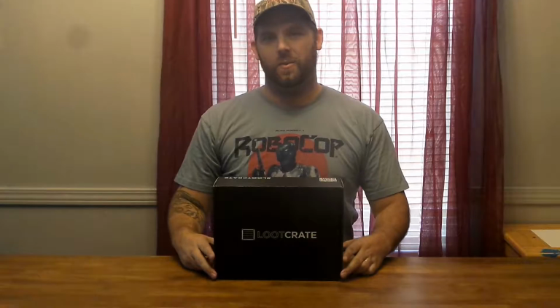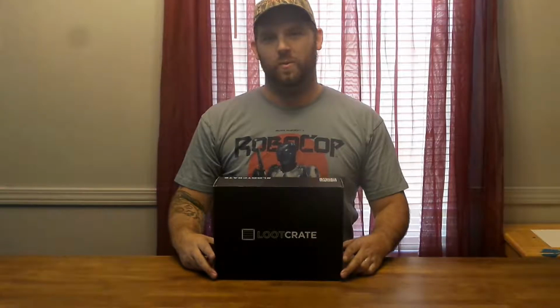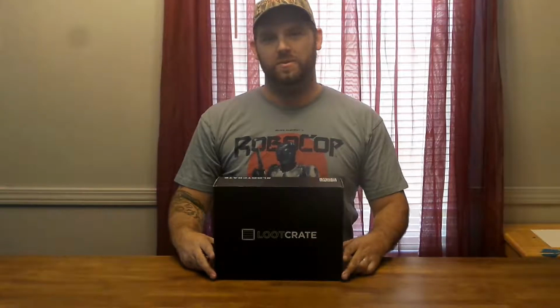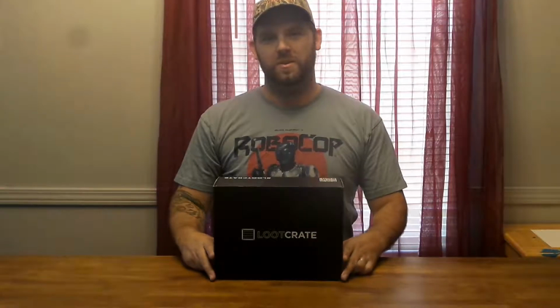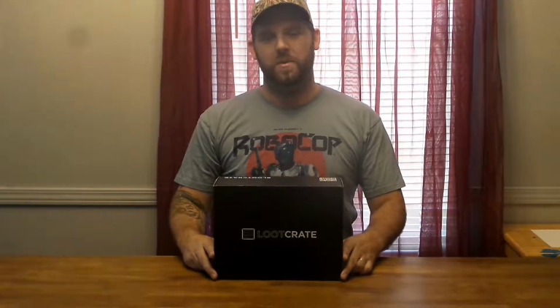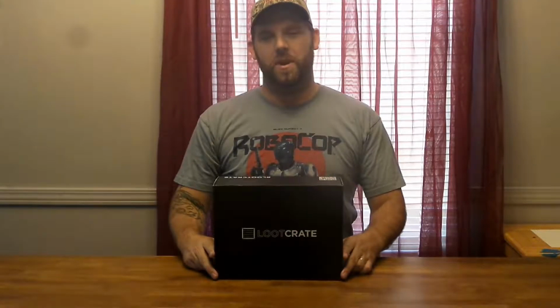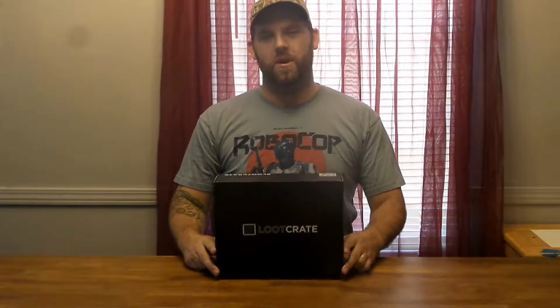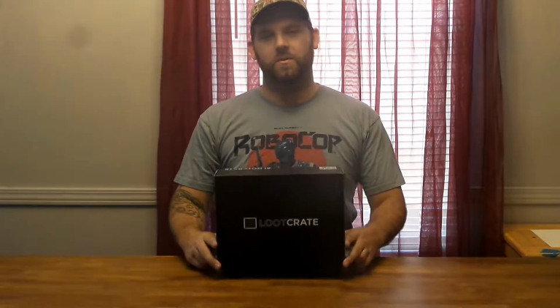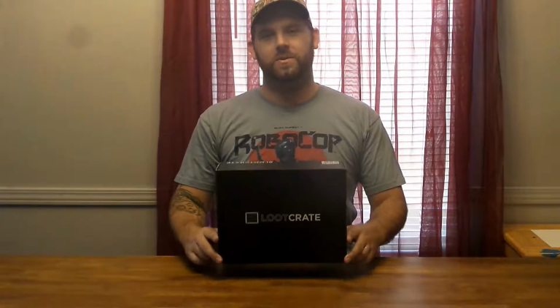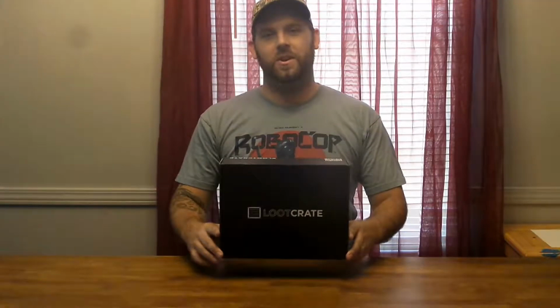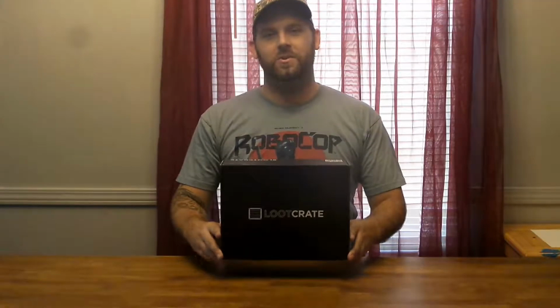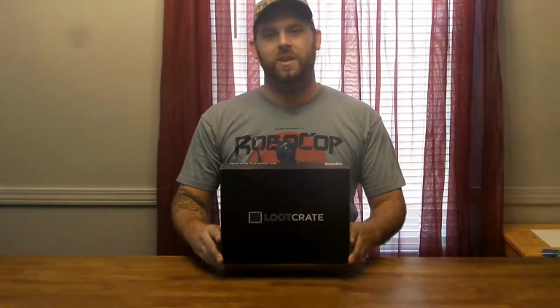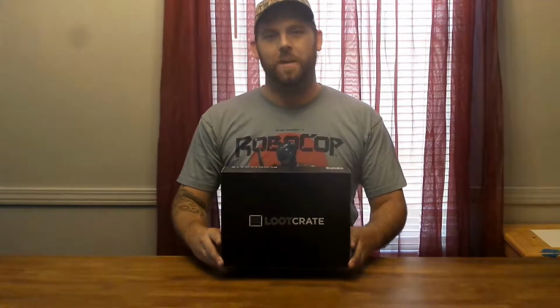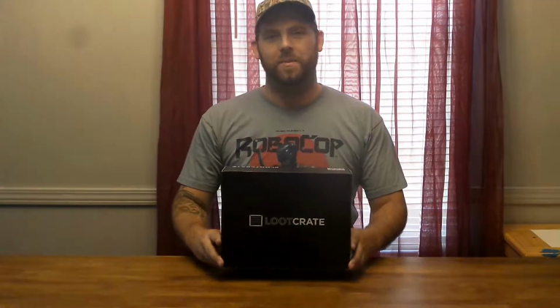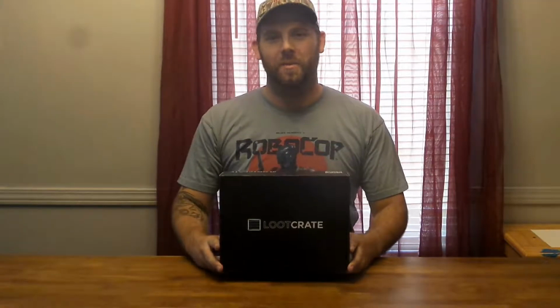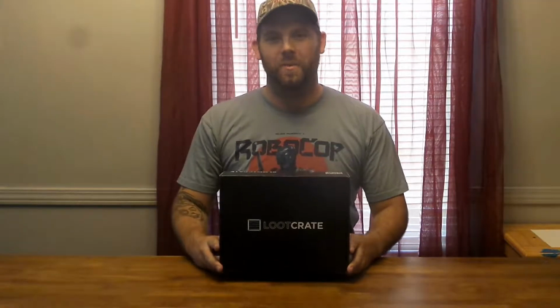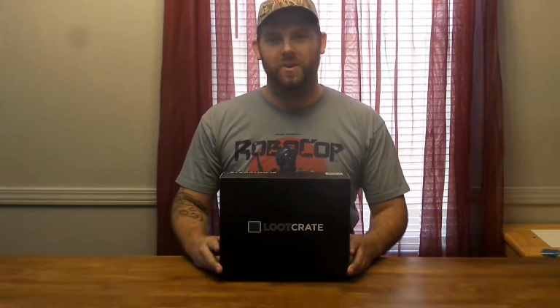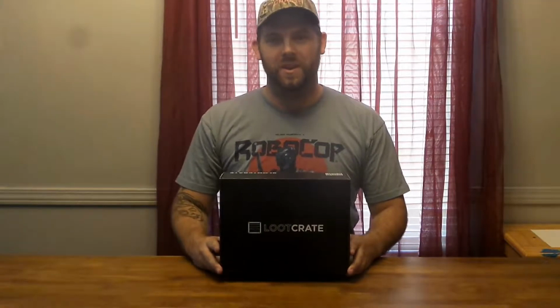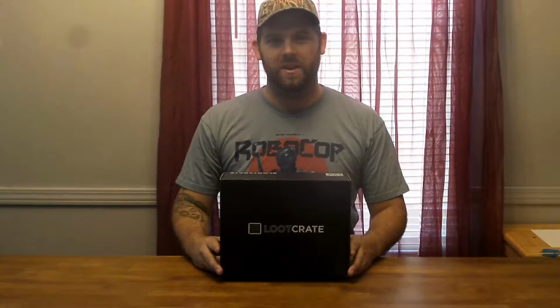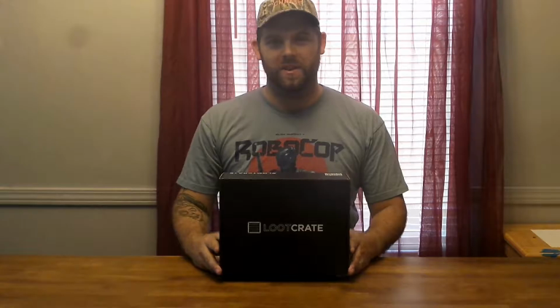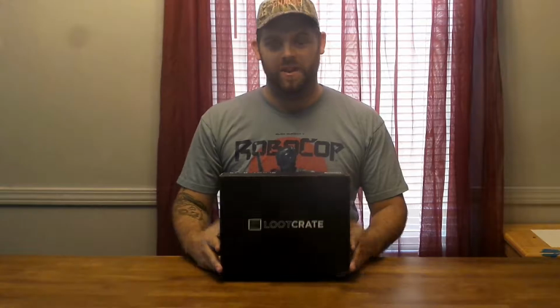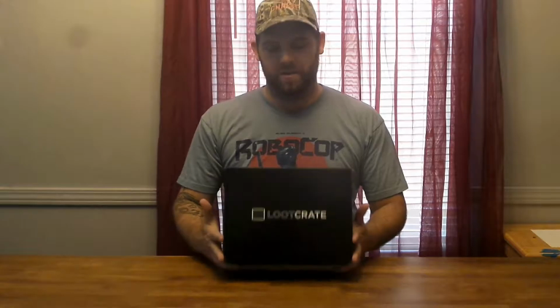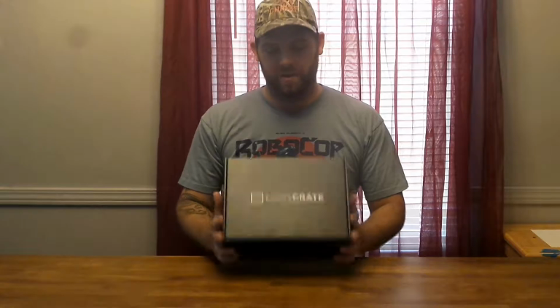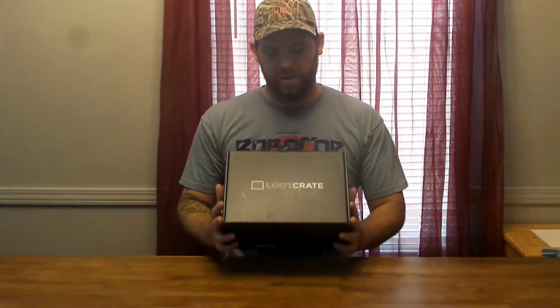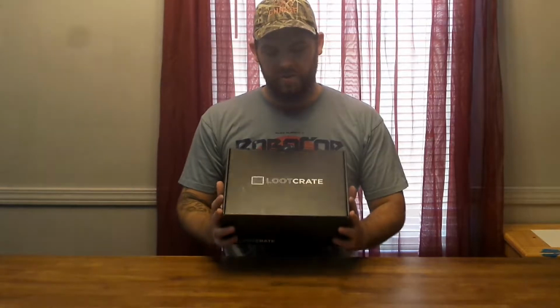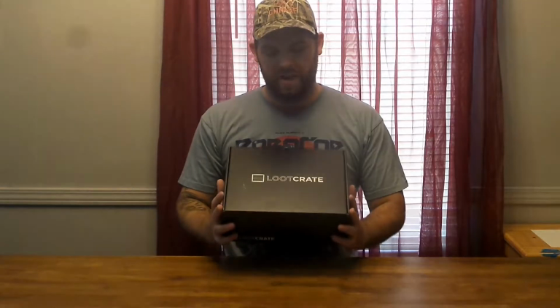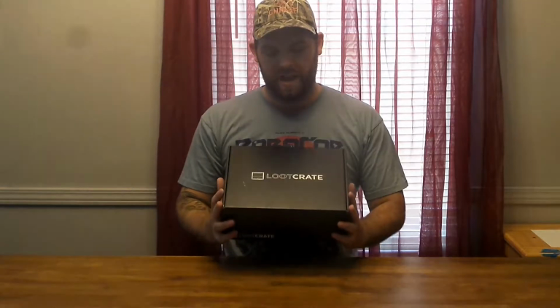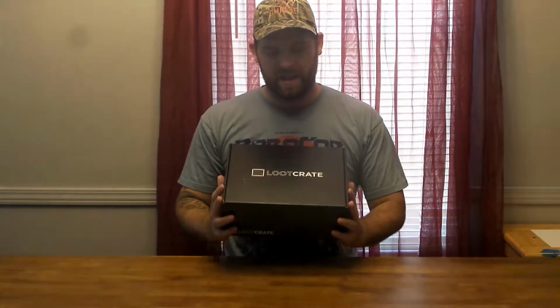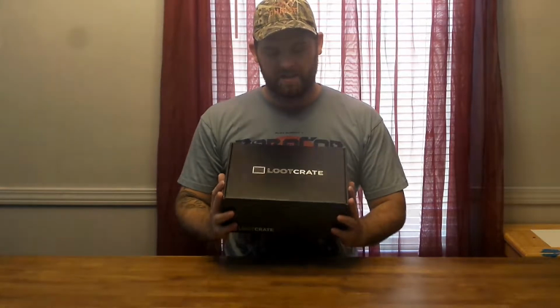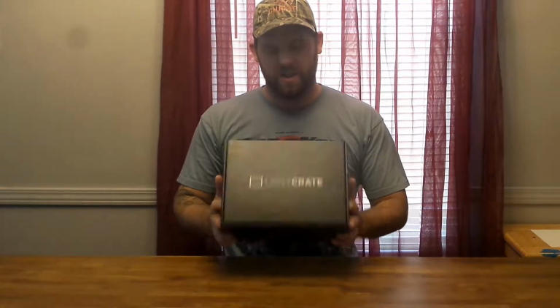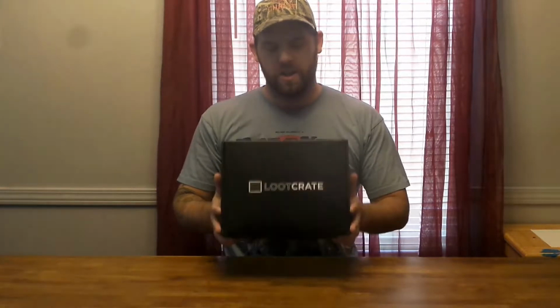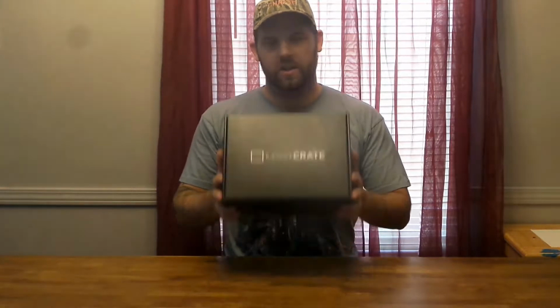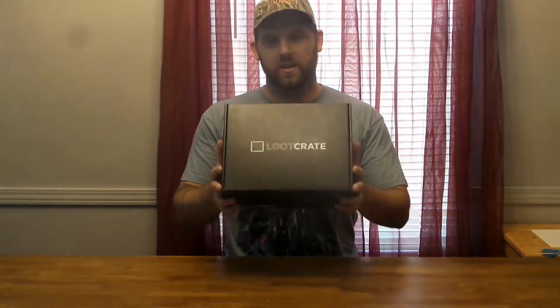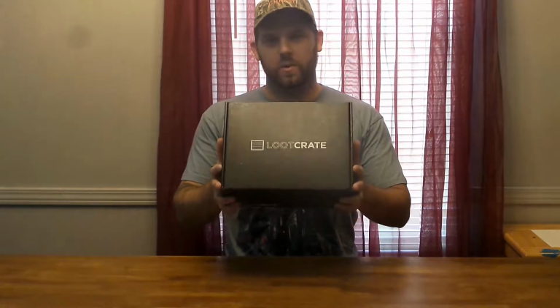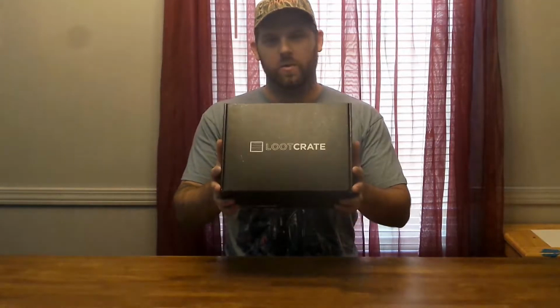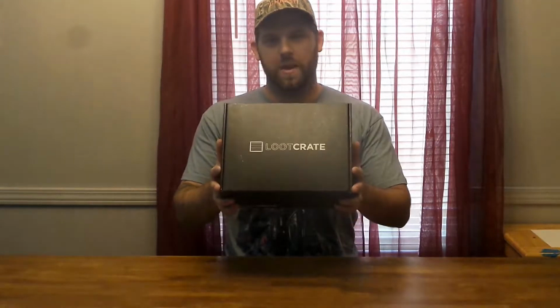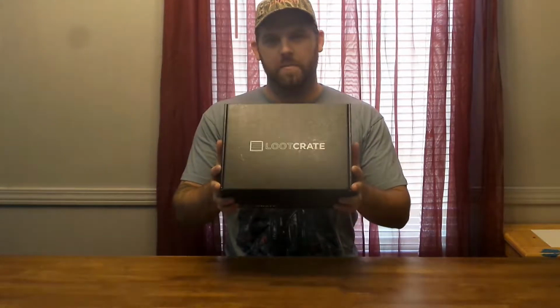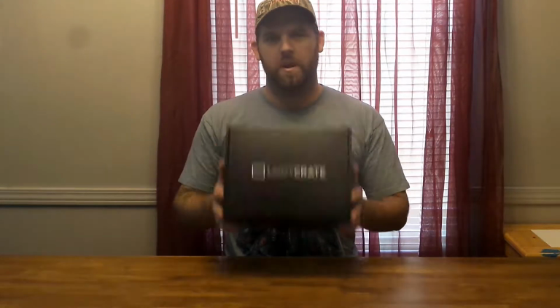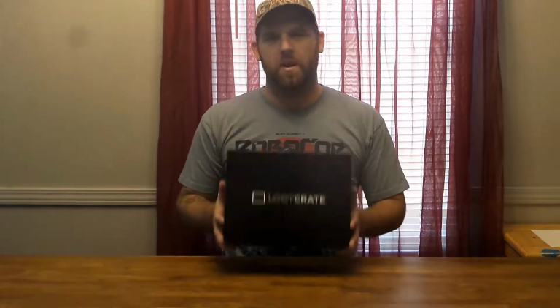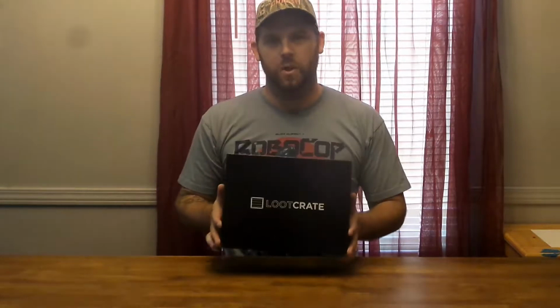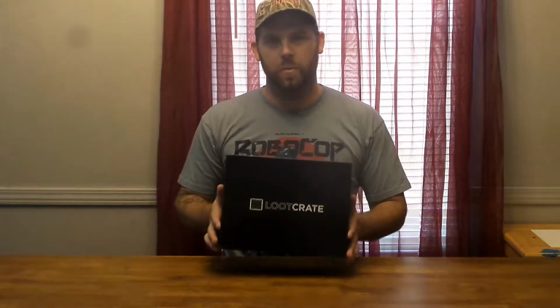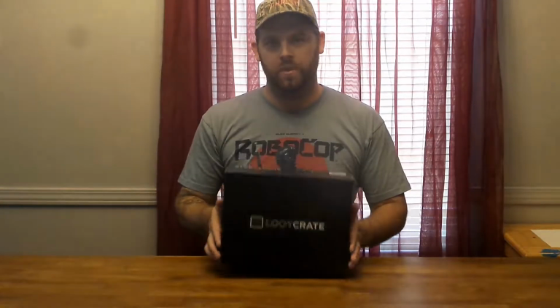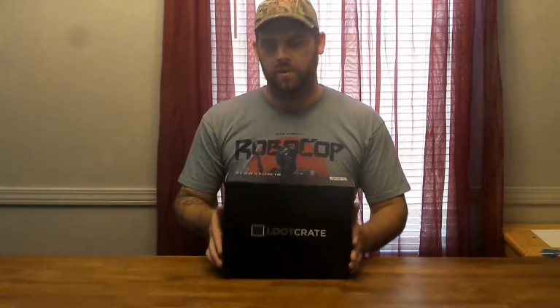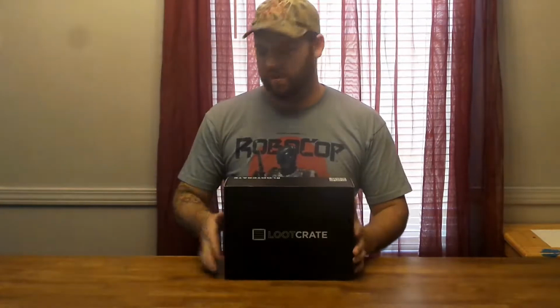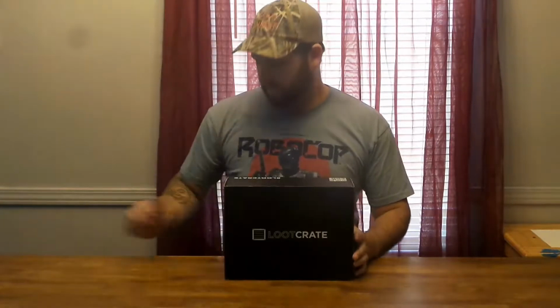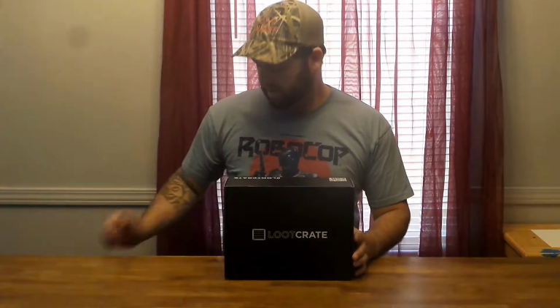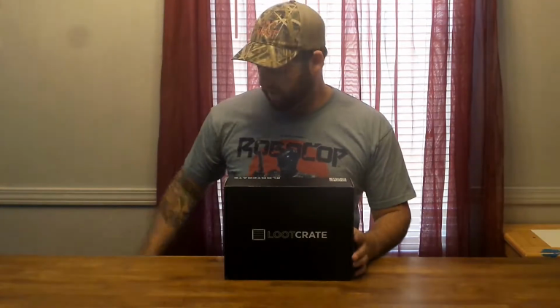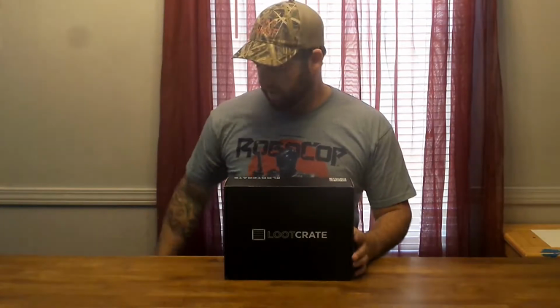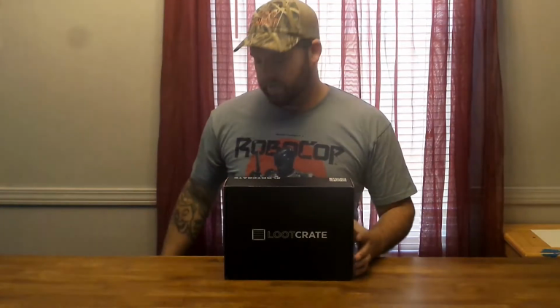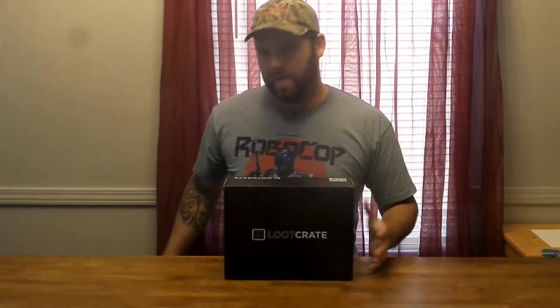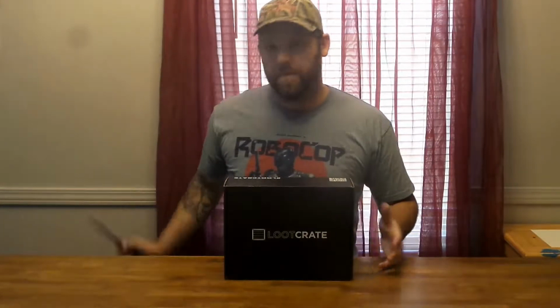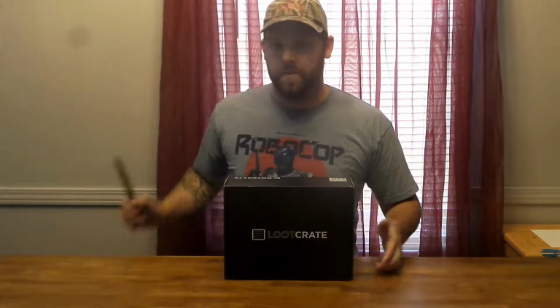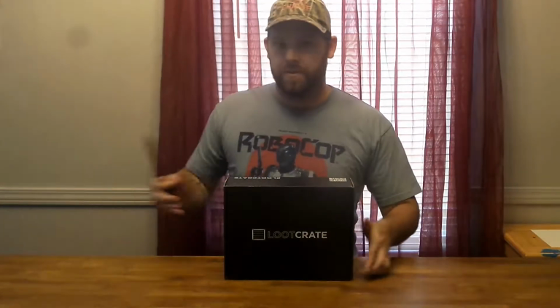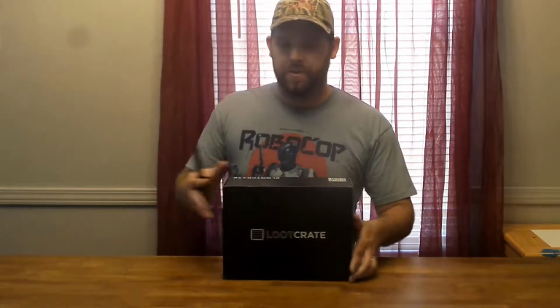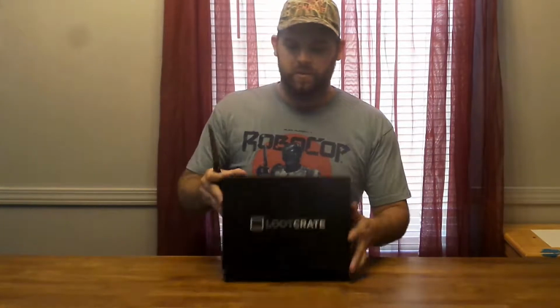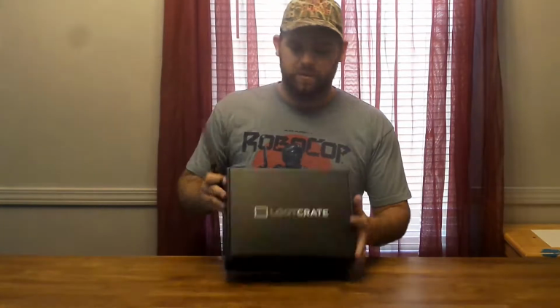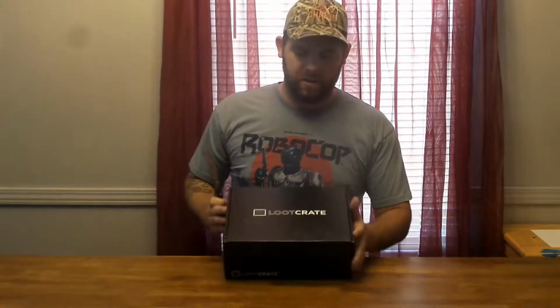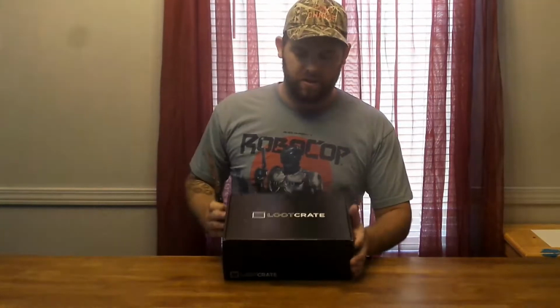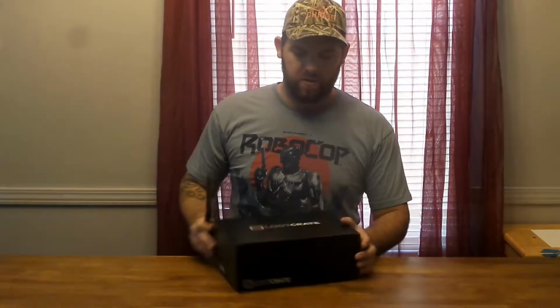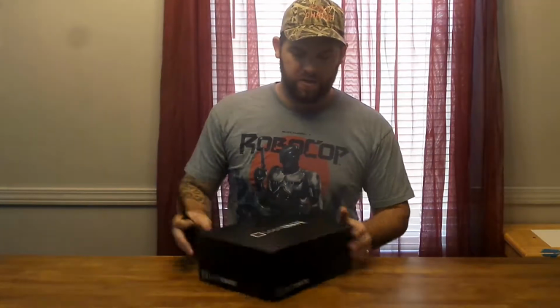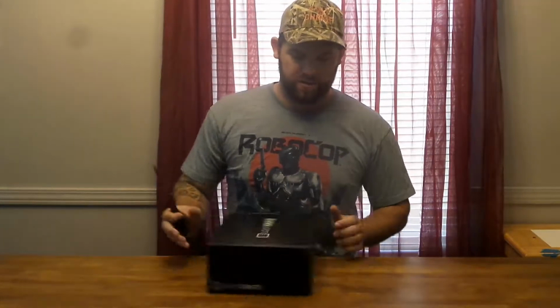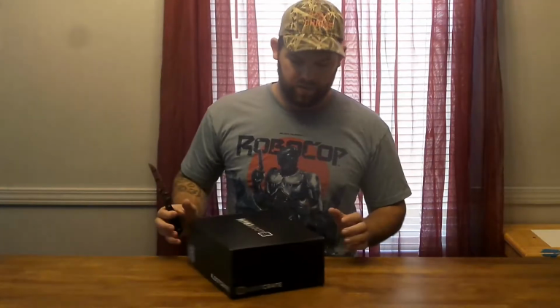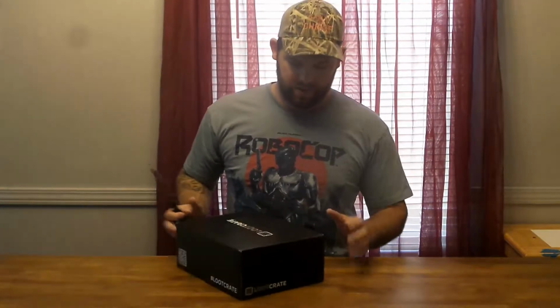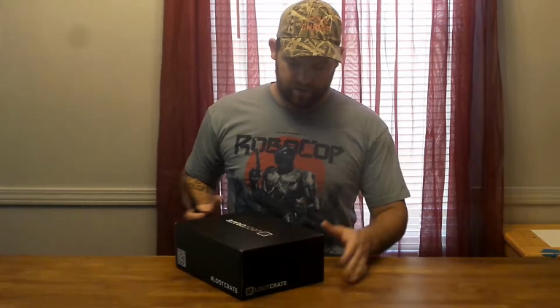What's up, y'all? It's Country Gaming Network here to do July's Loot Crate Box opening. Without further ado, let's get on into it.